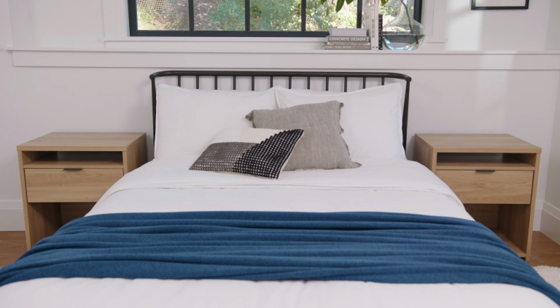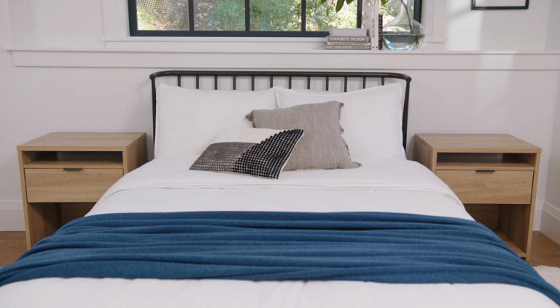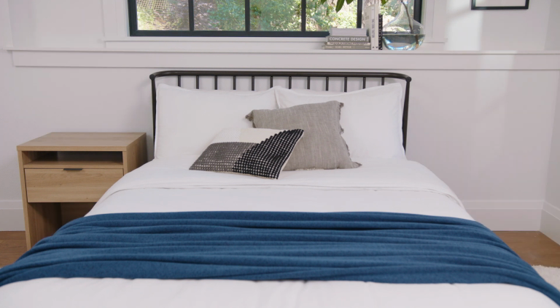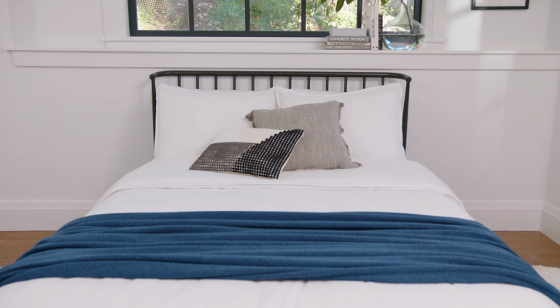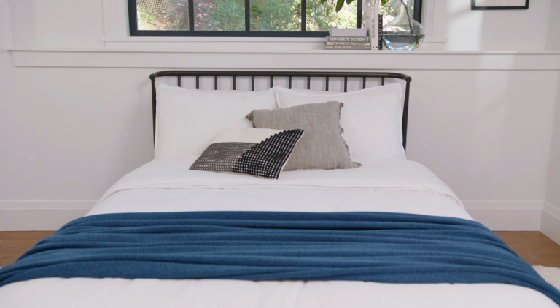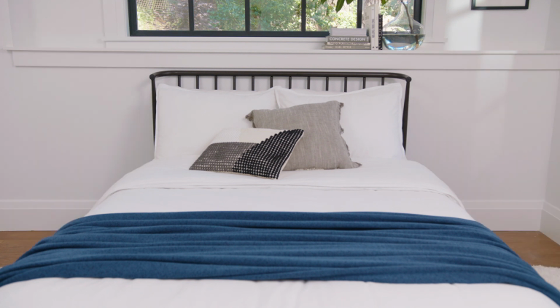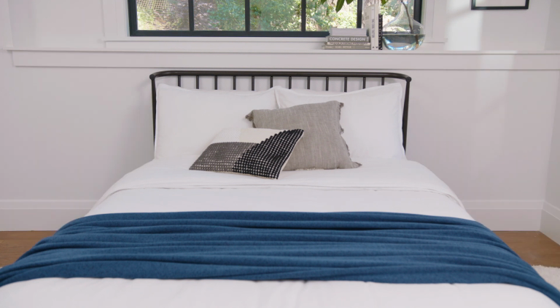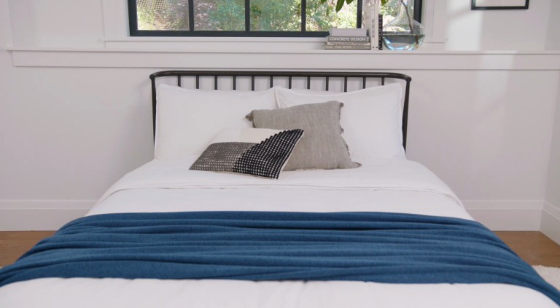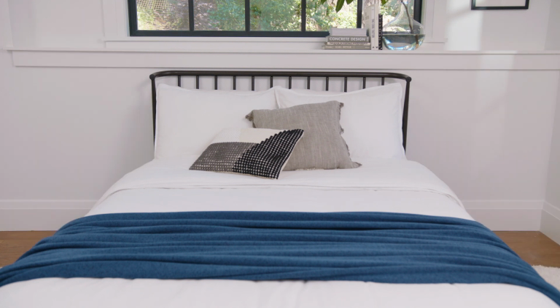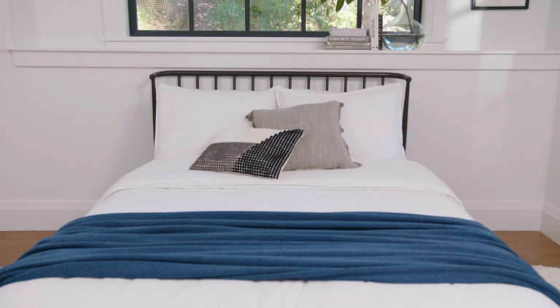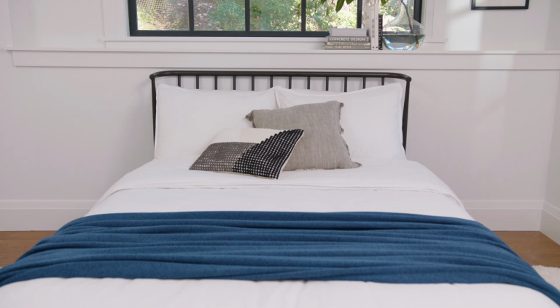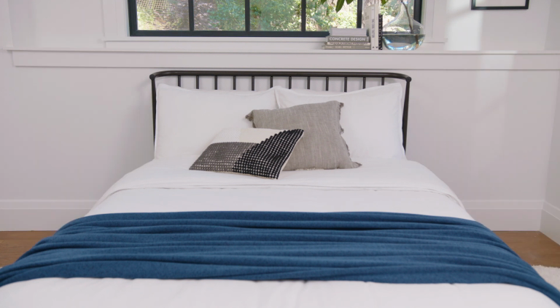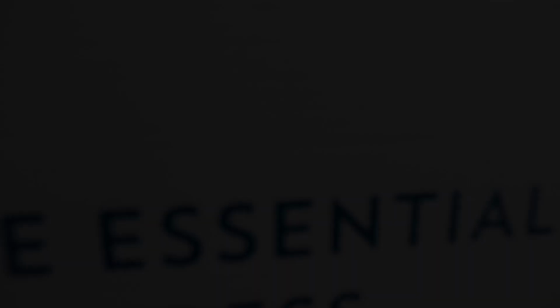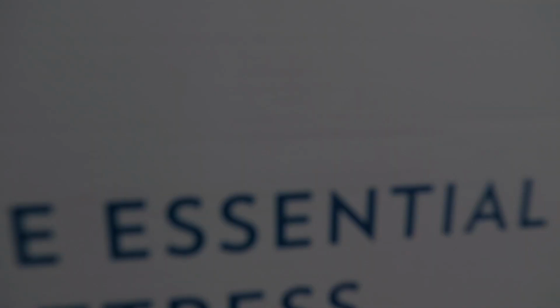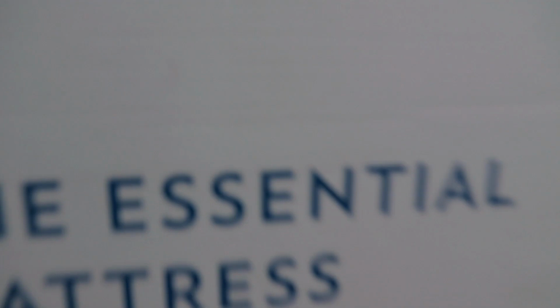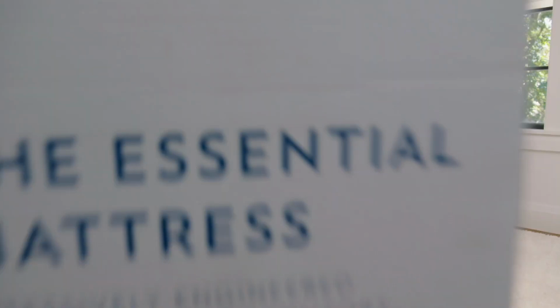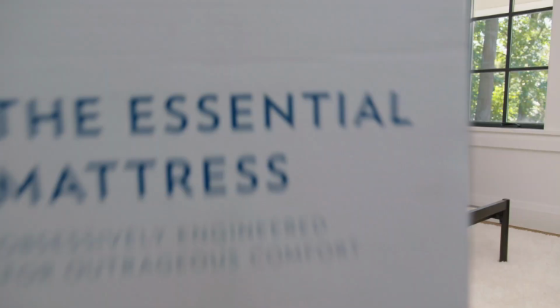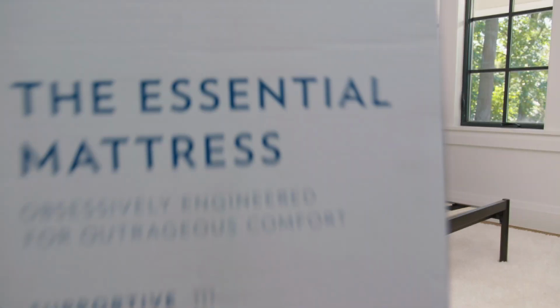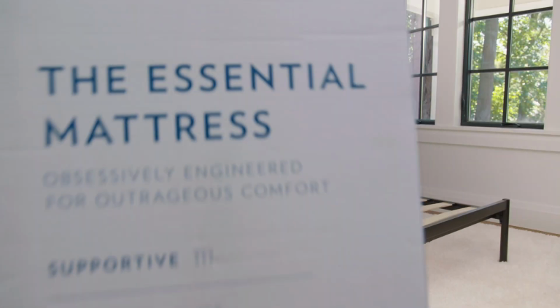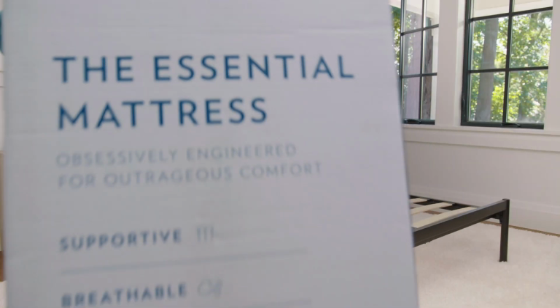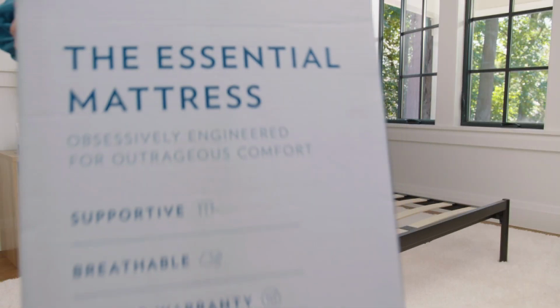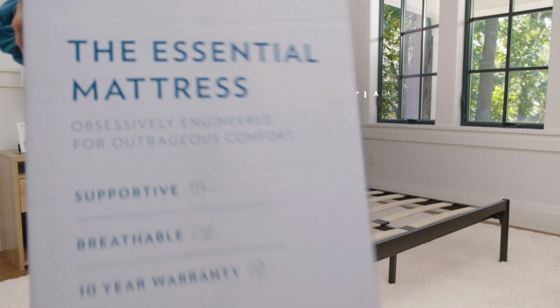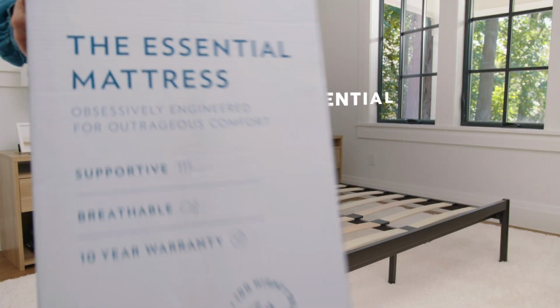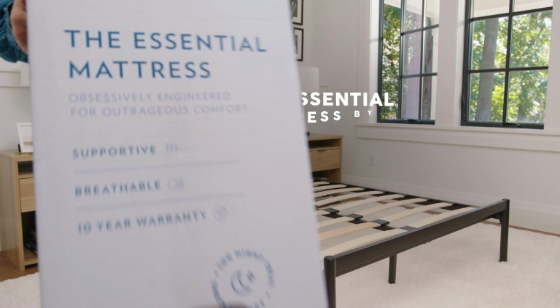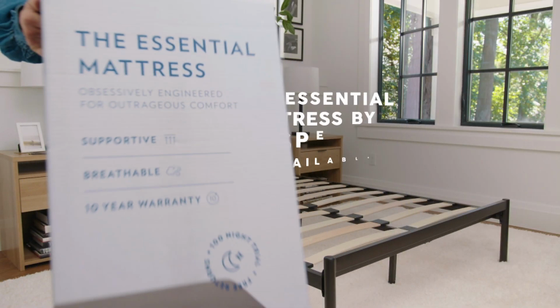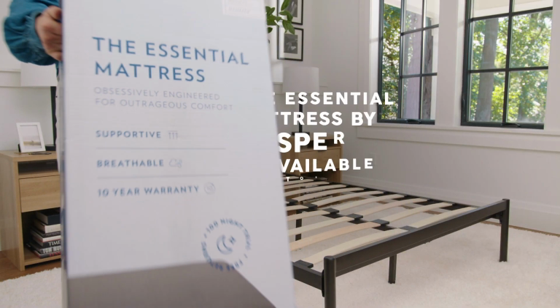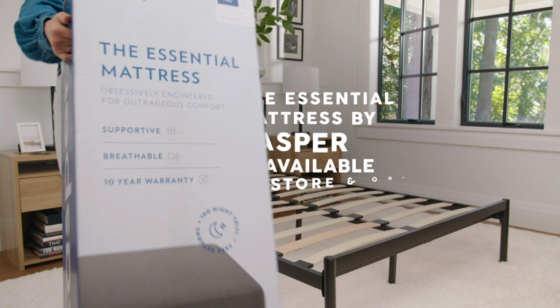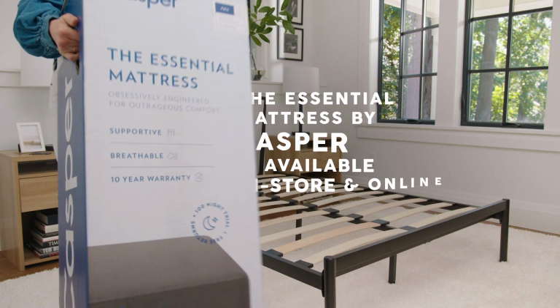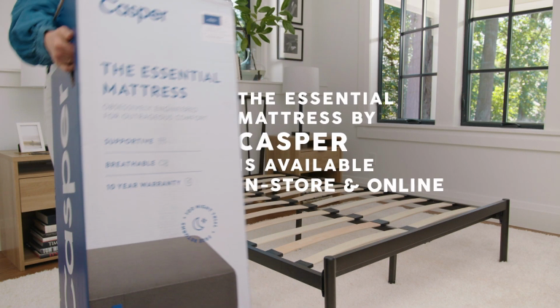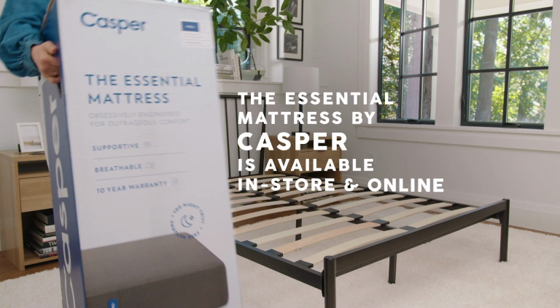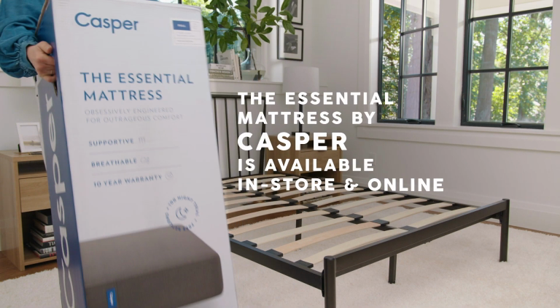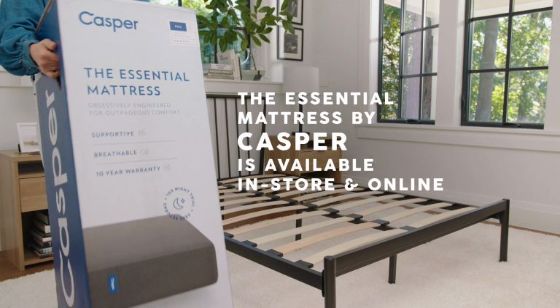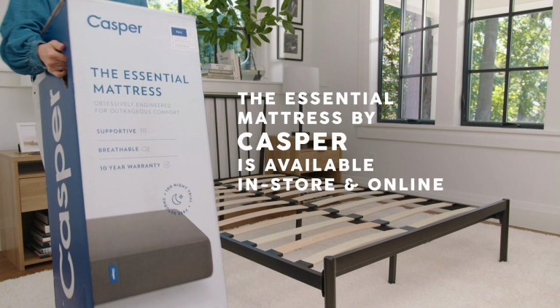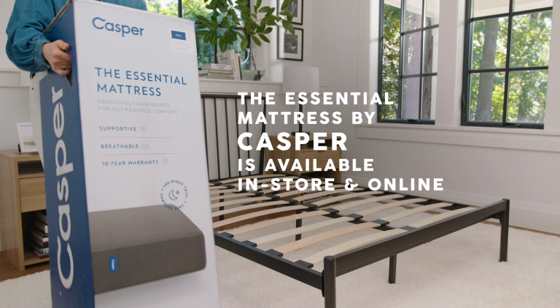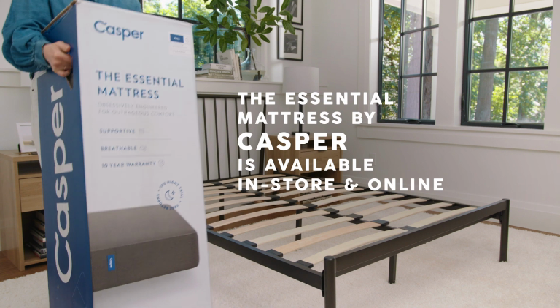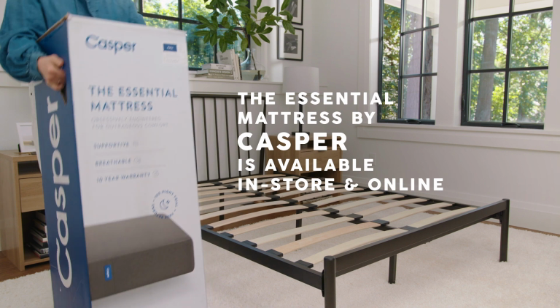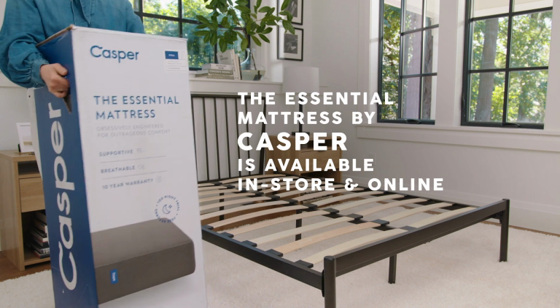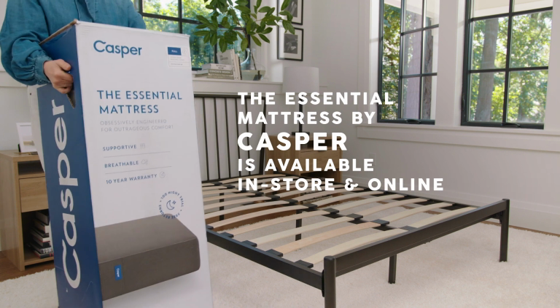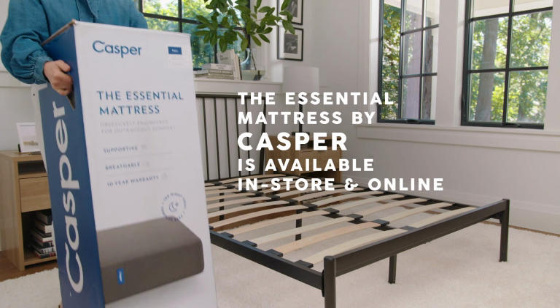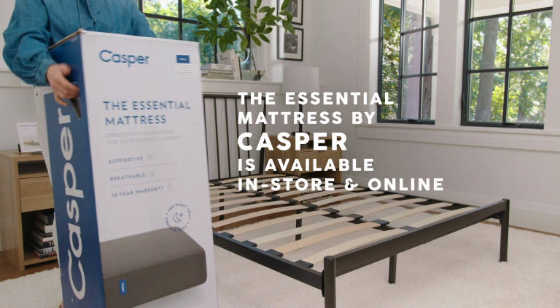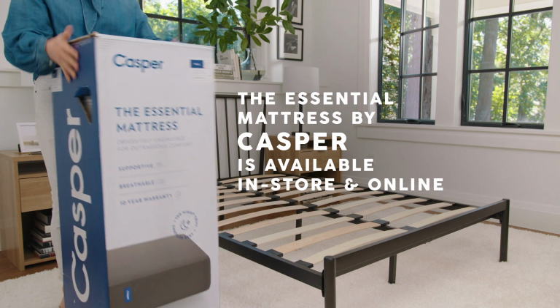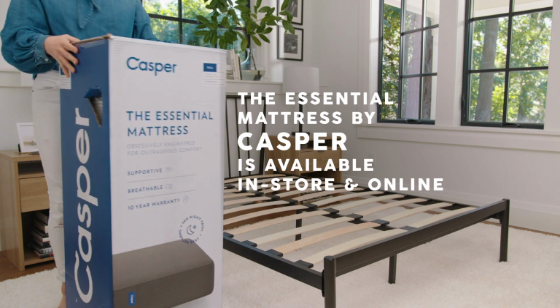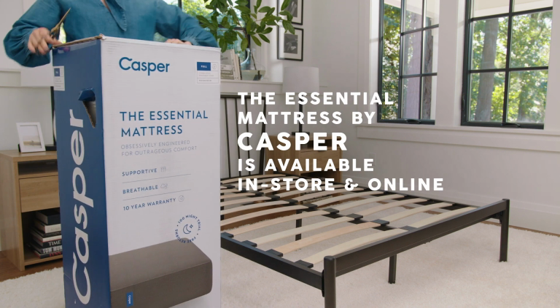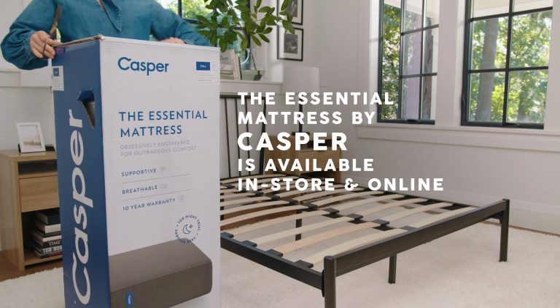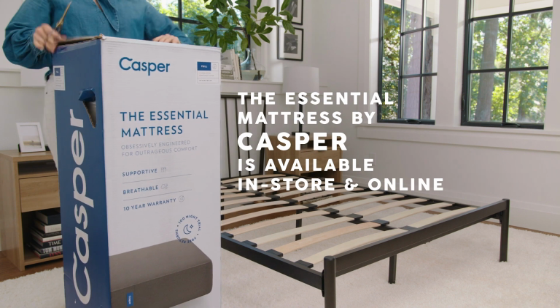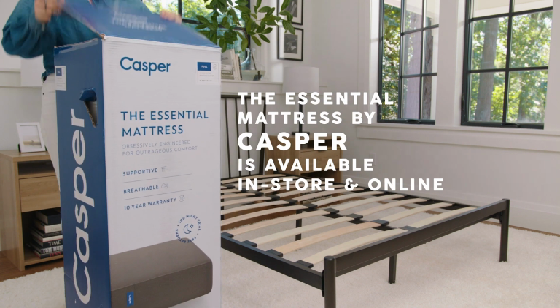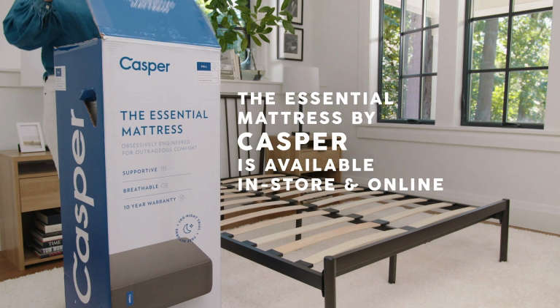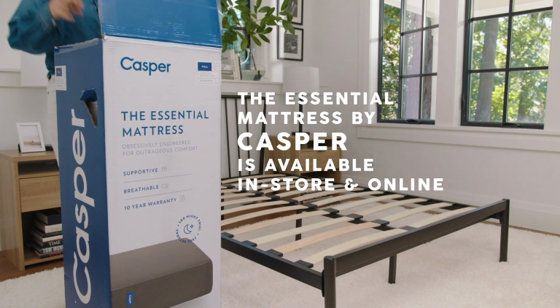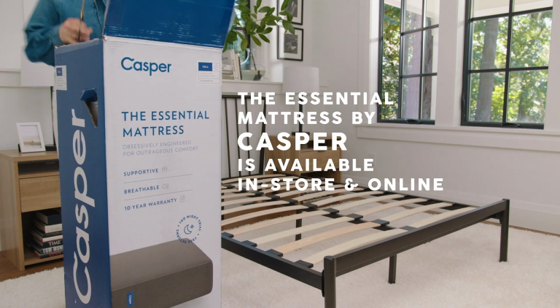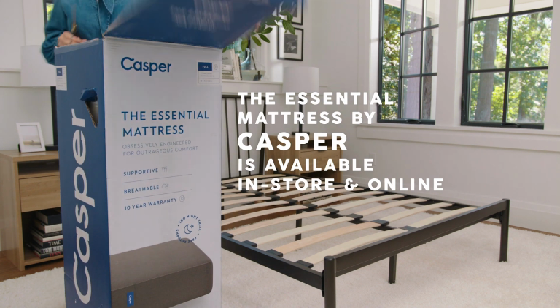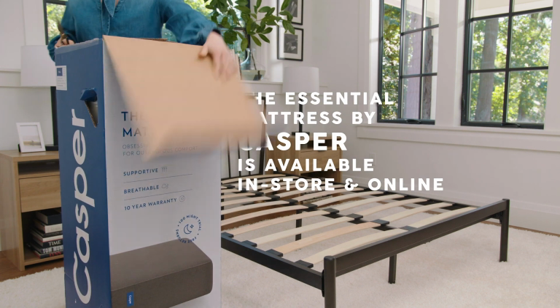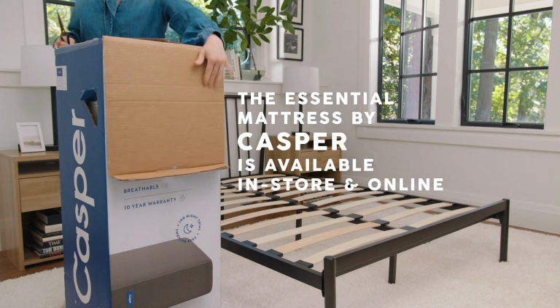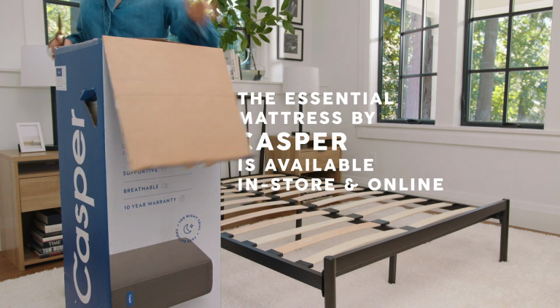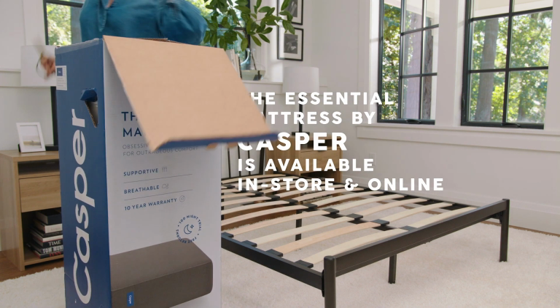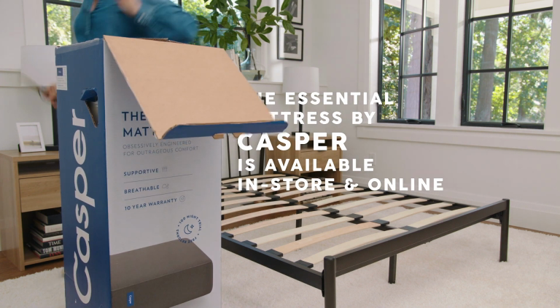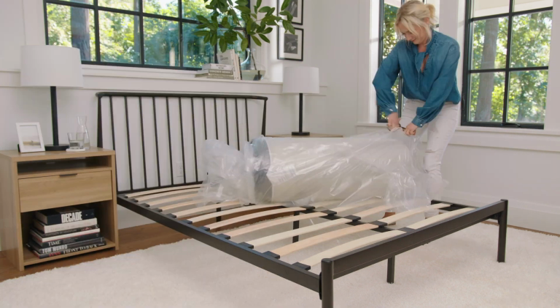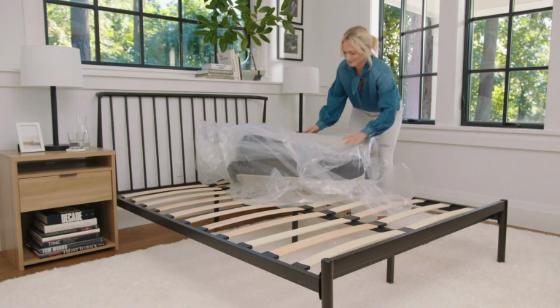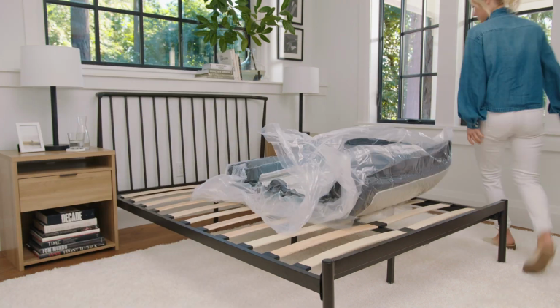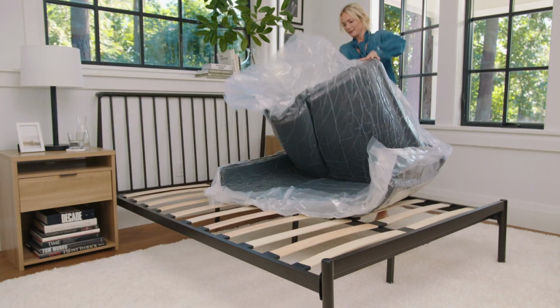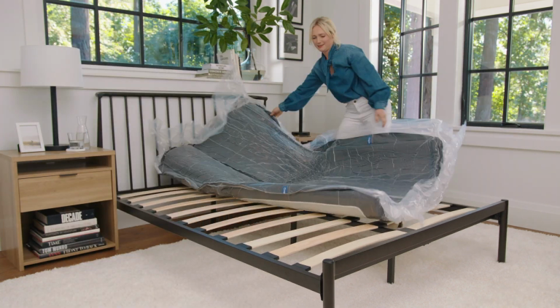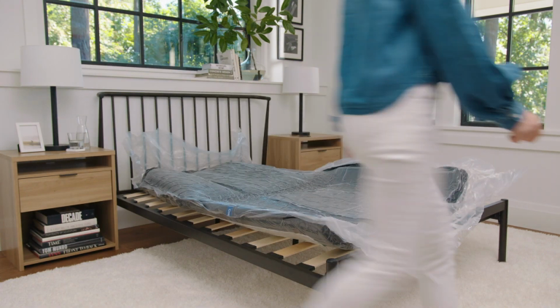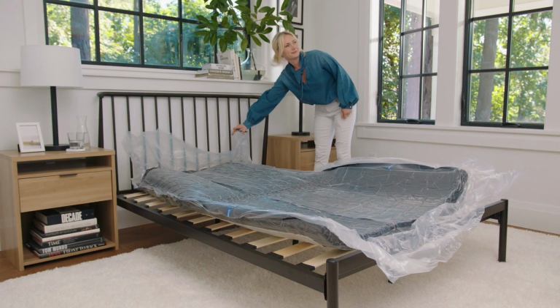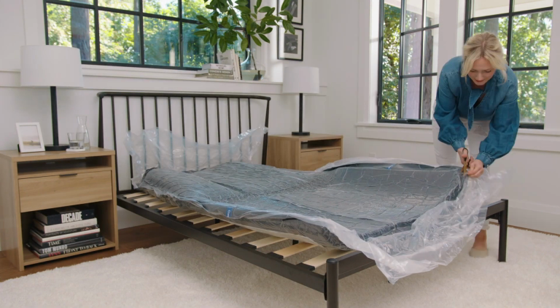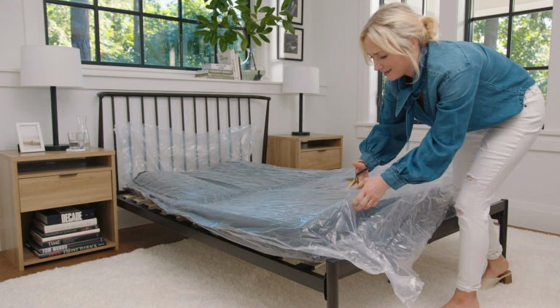First, let's start with the bed. This Casper mattress is available on the shelves in Target, and it even fits in your trunk. Open up the box and get things rolling.